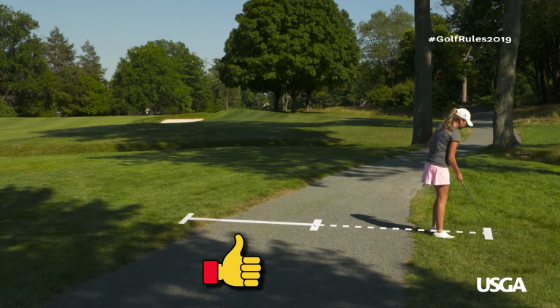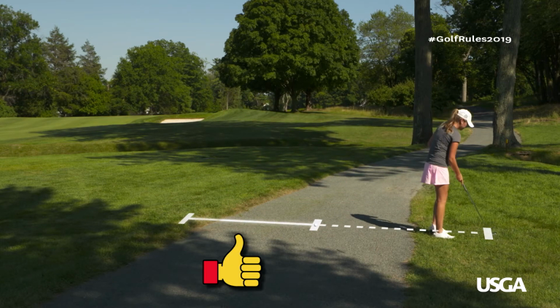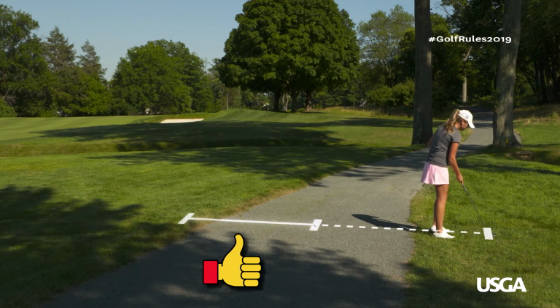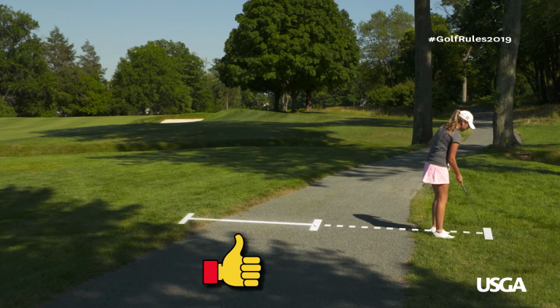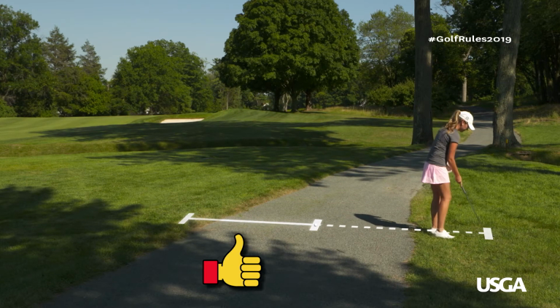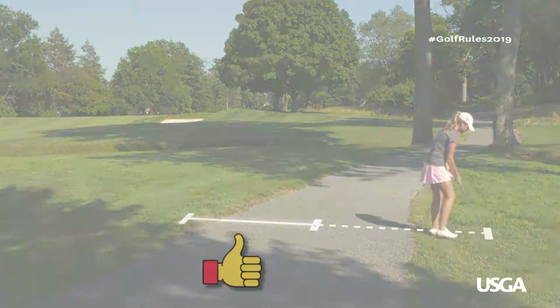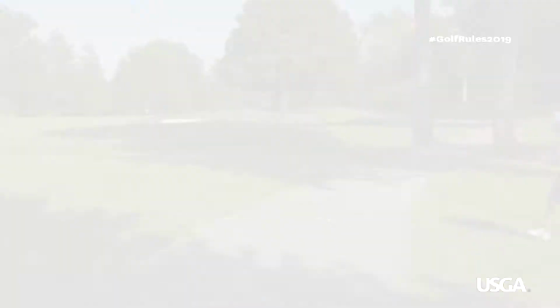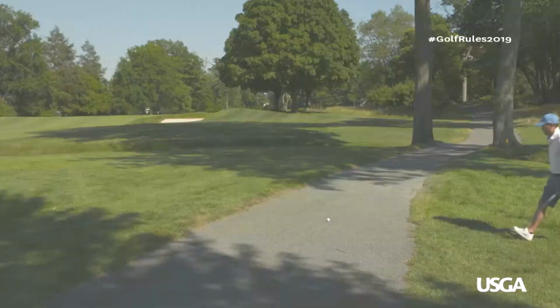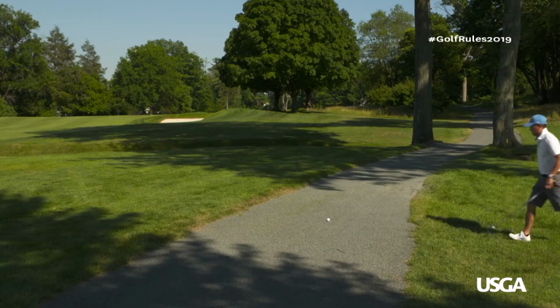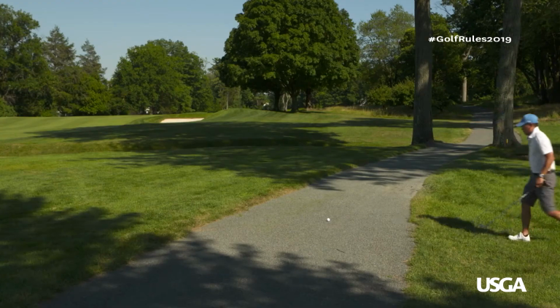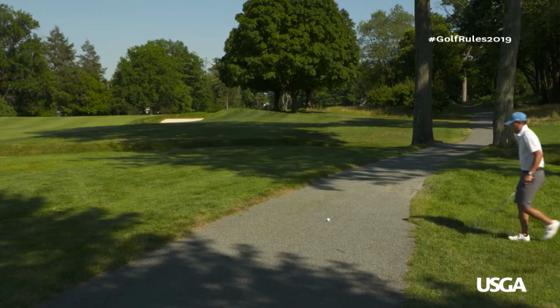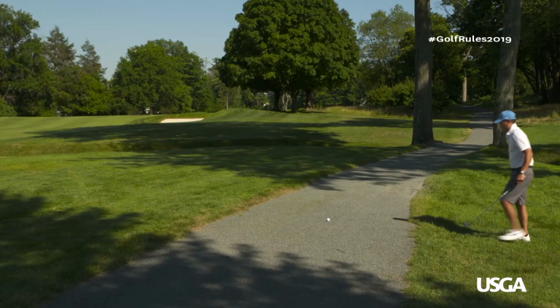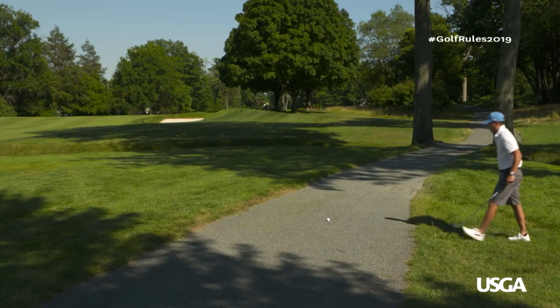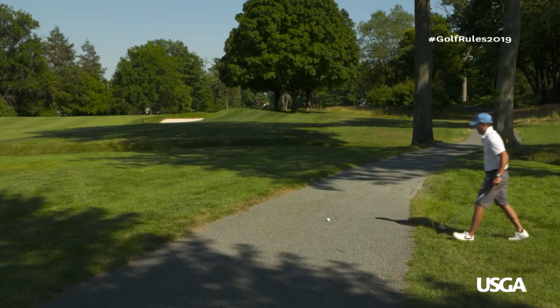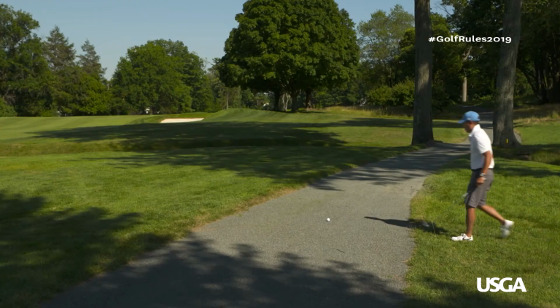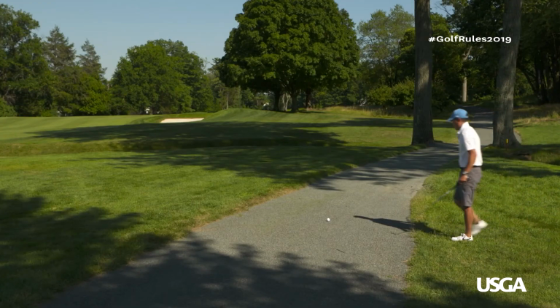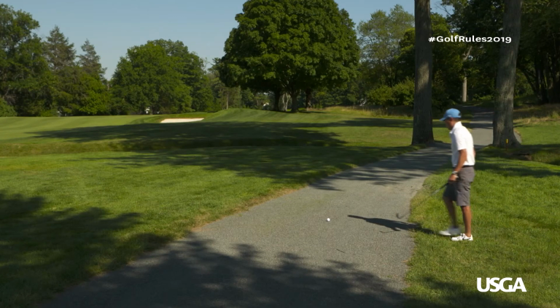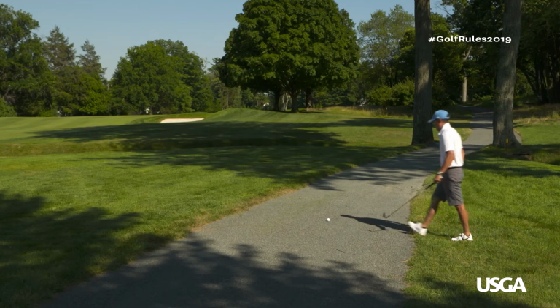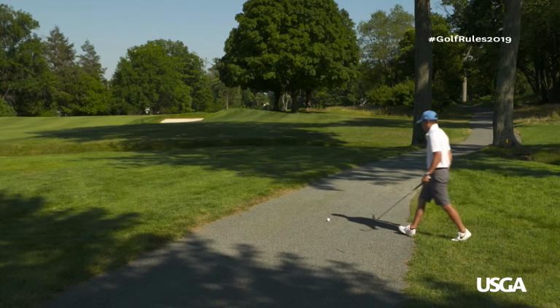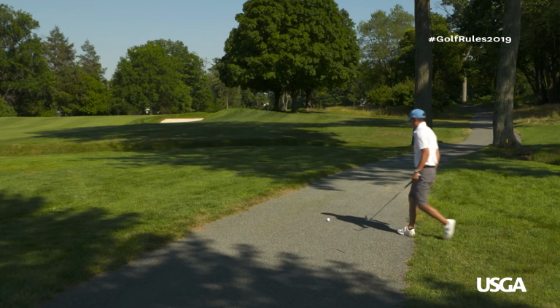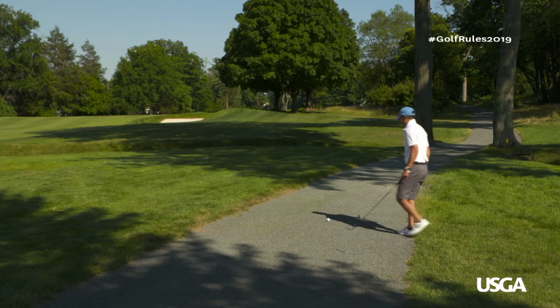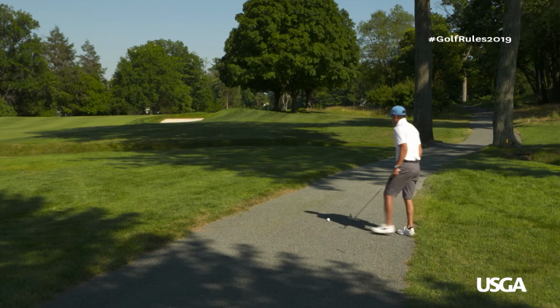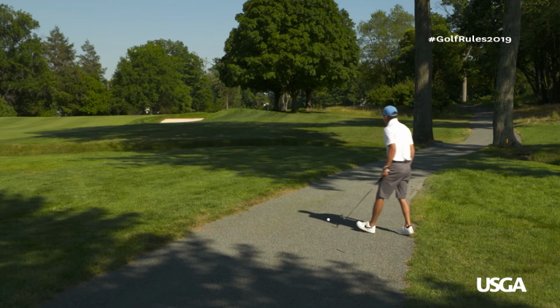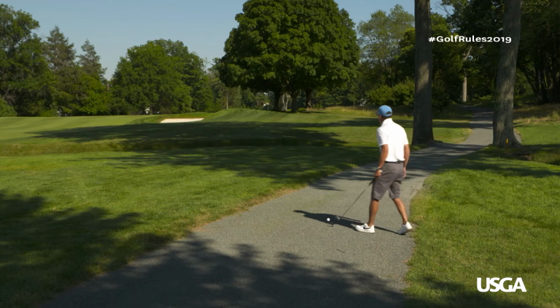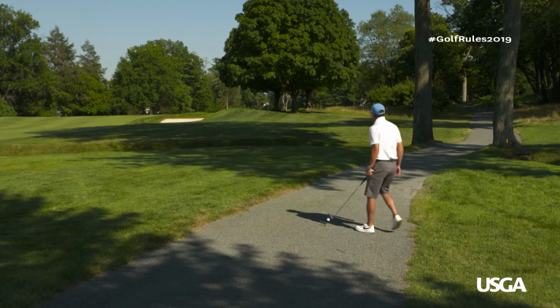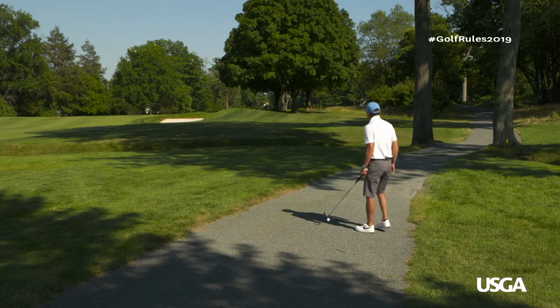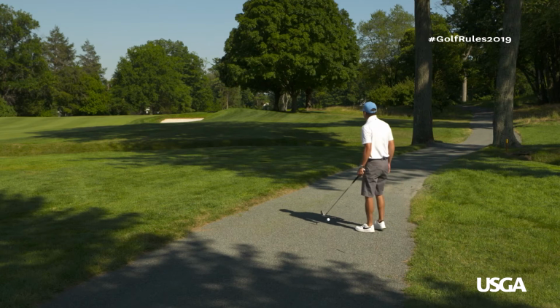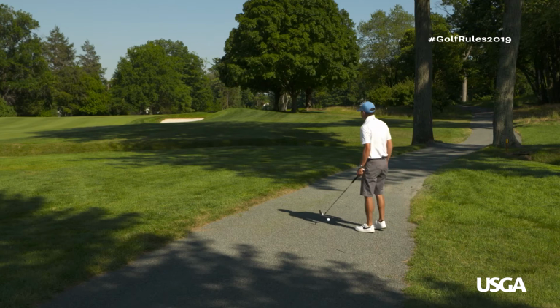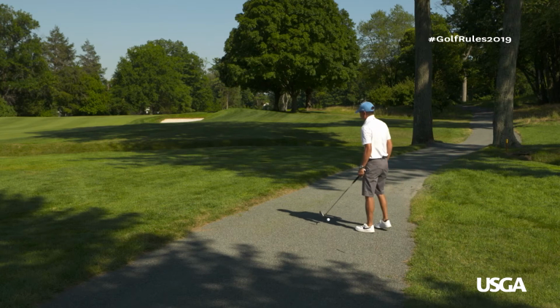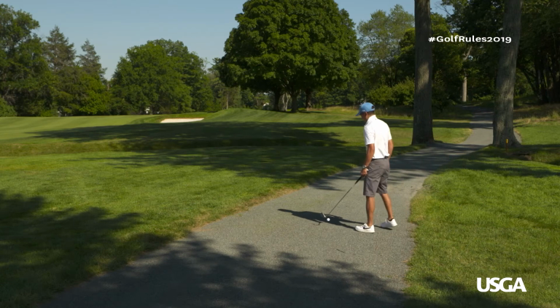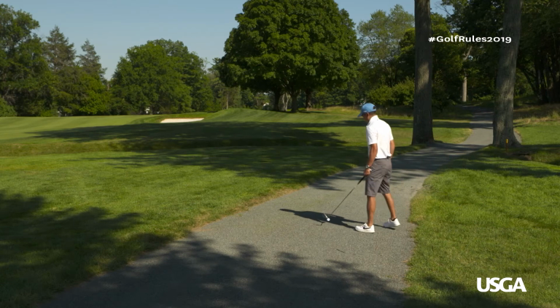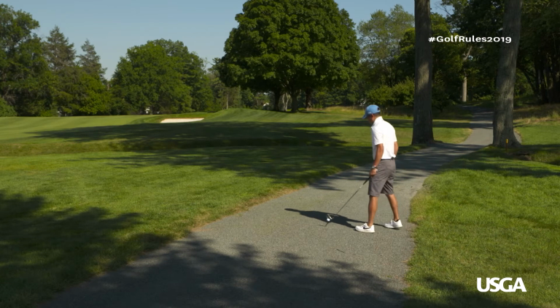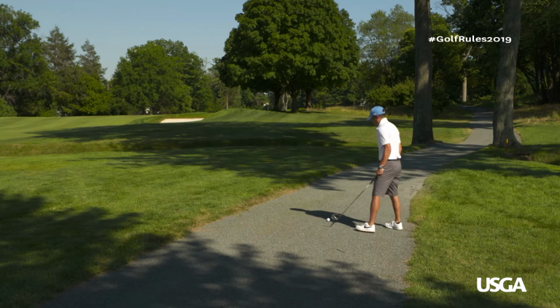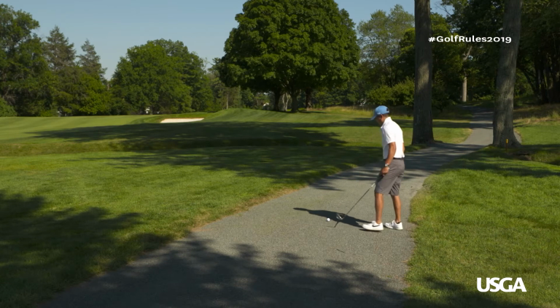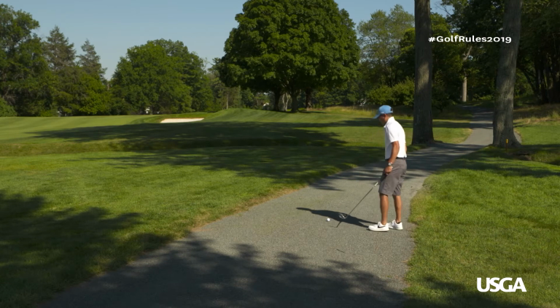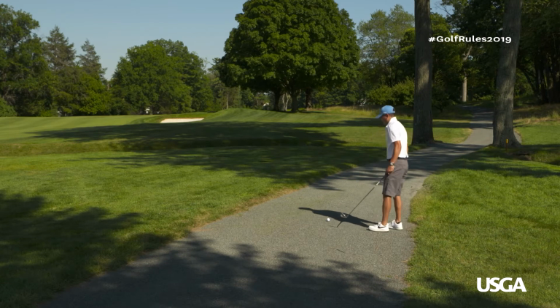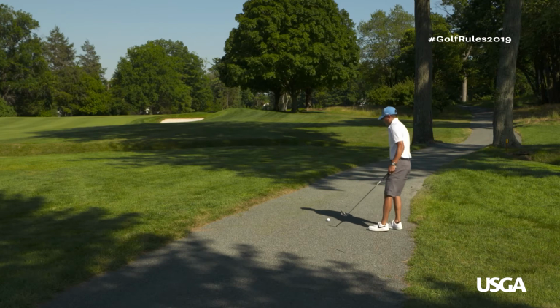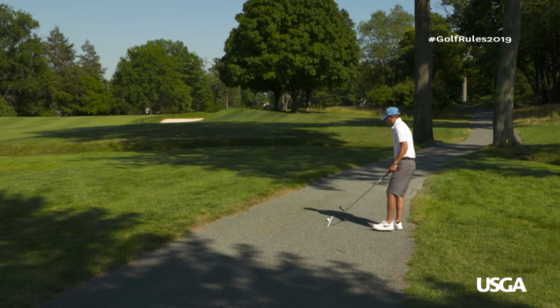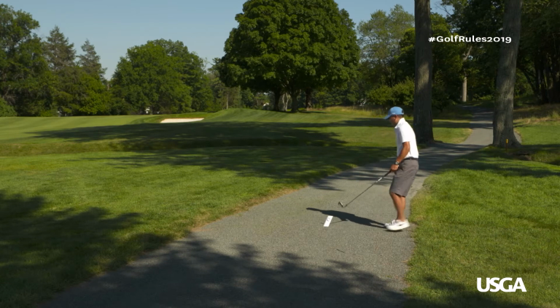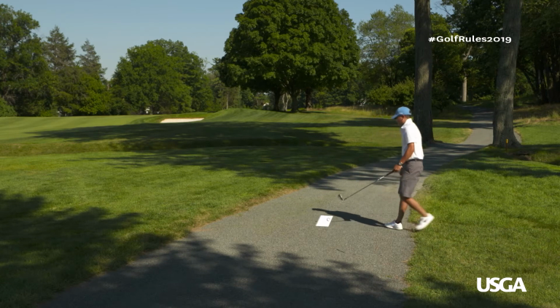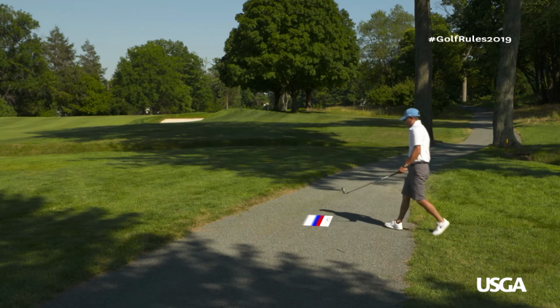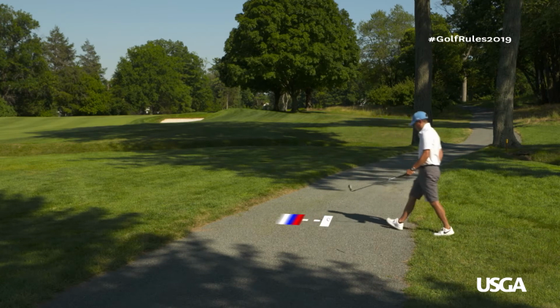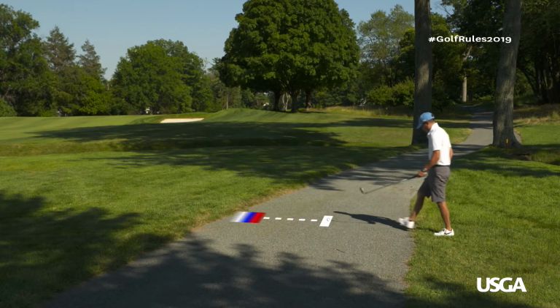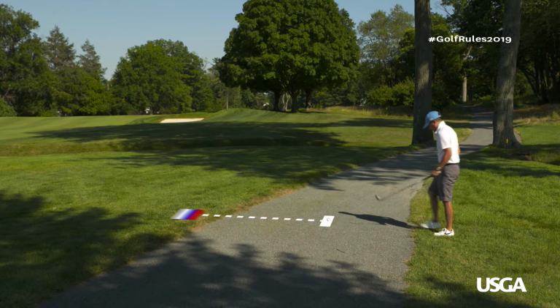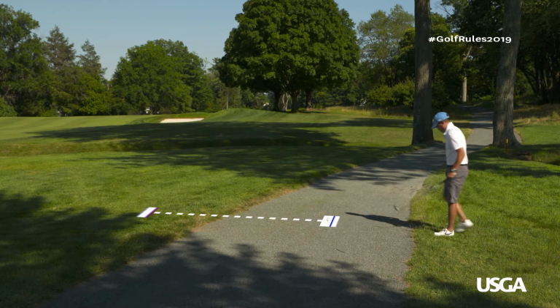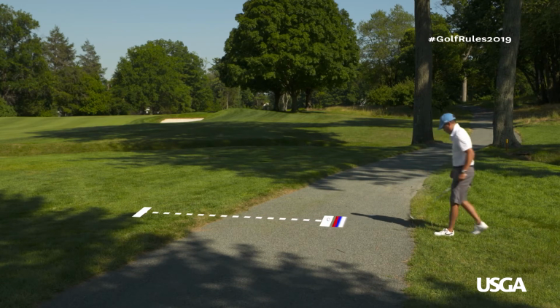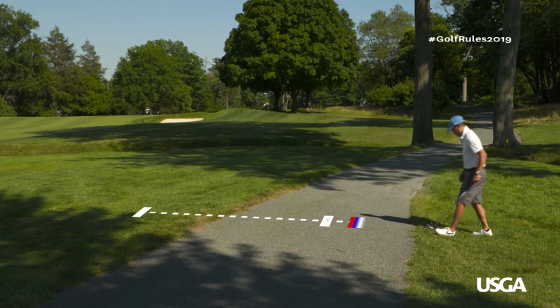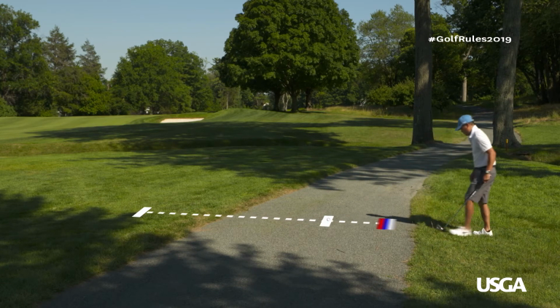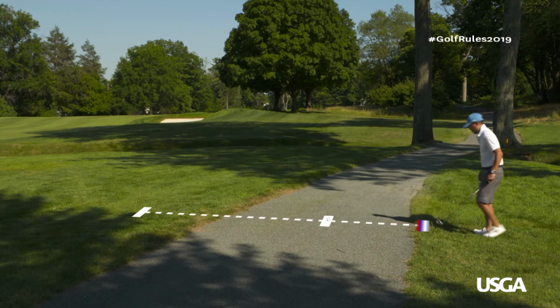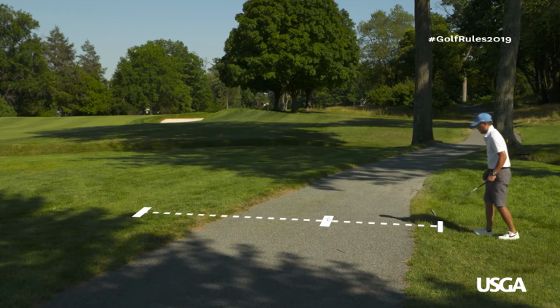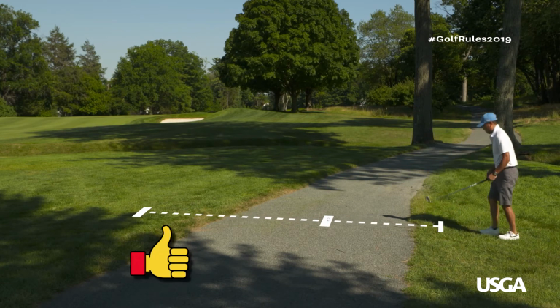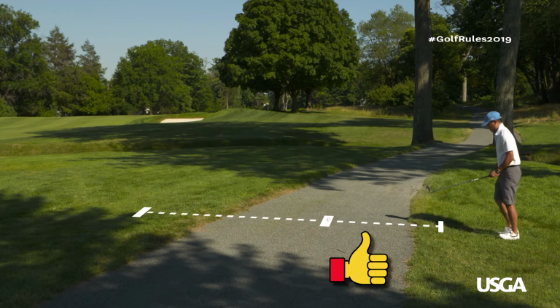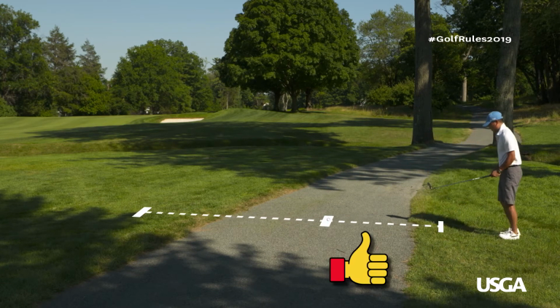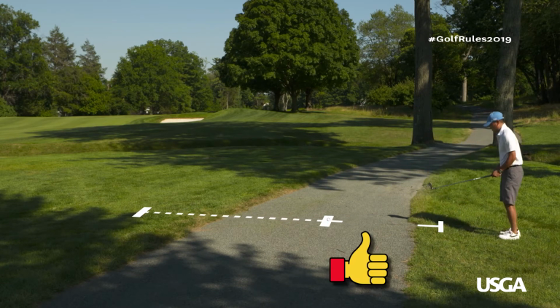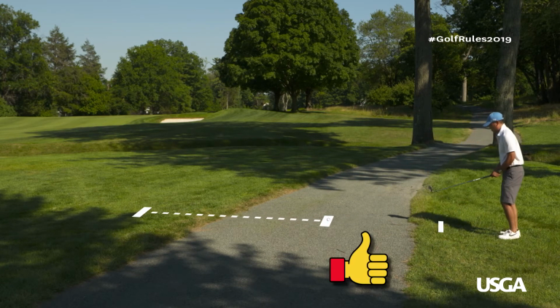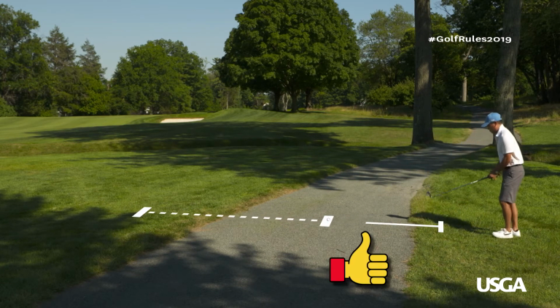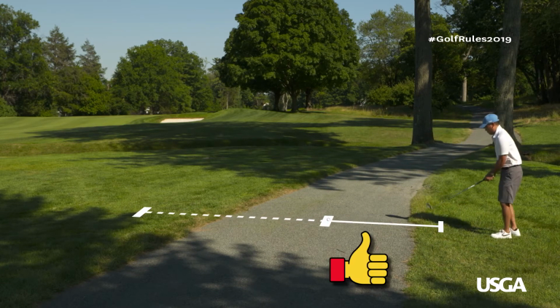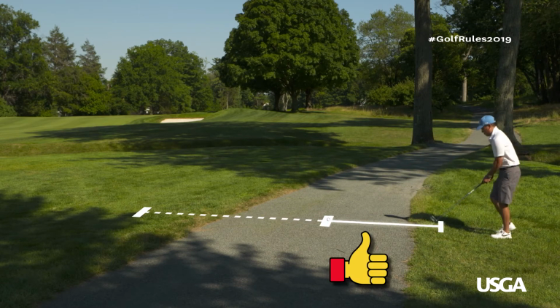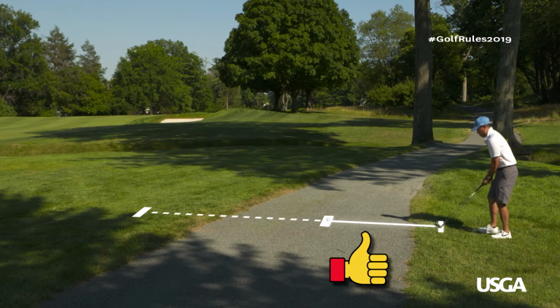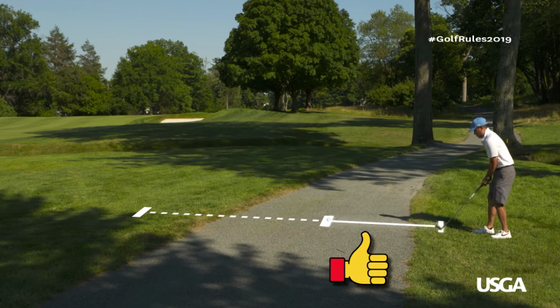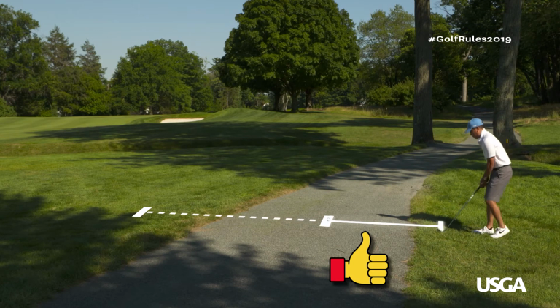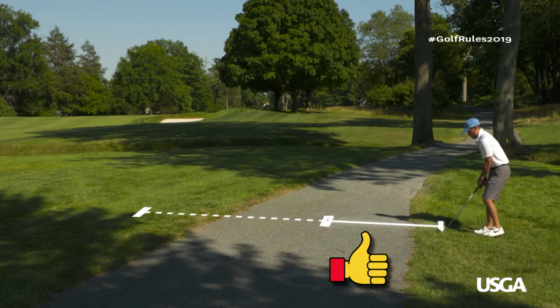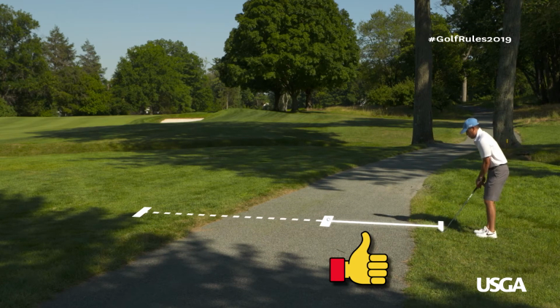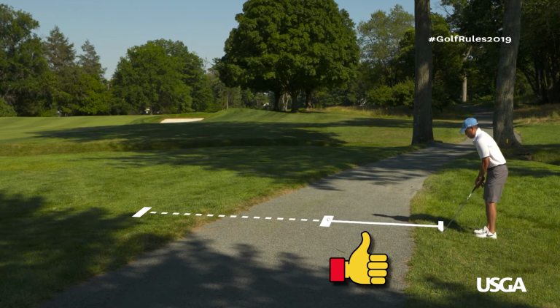The nearest point can be different depending on whether you are right or left-handed, your height, or your choice of club, etc.